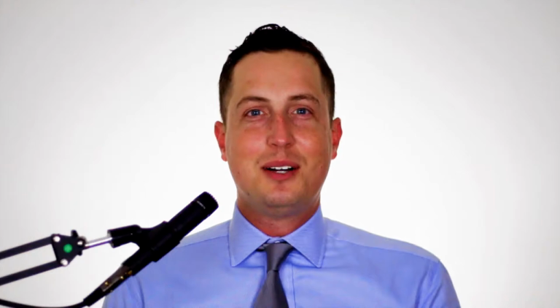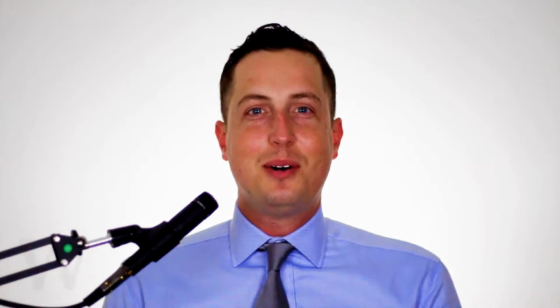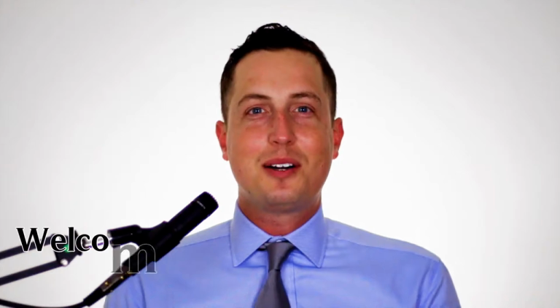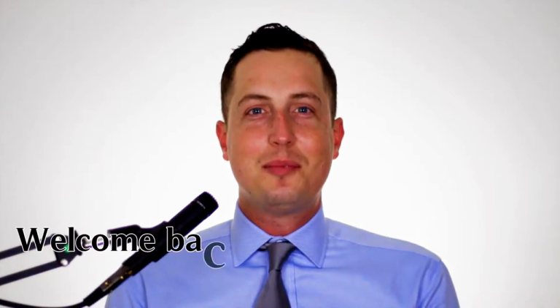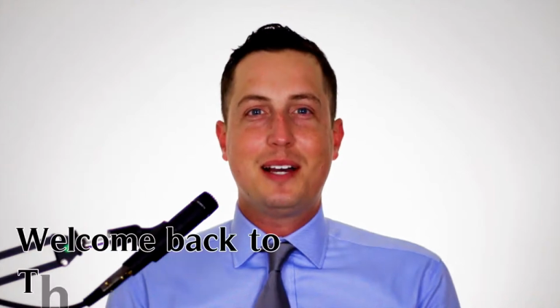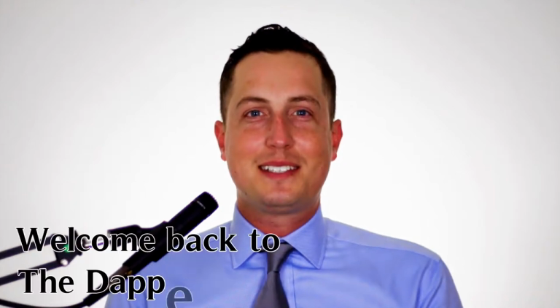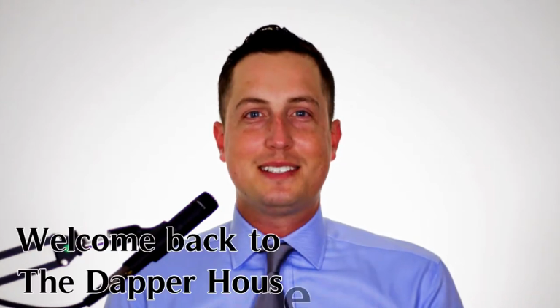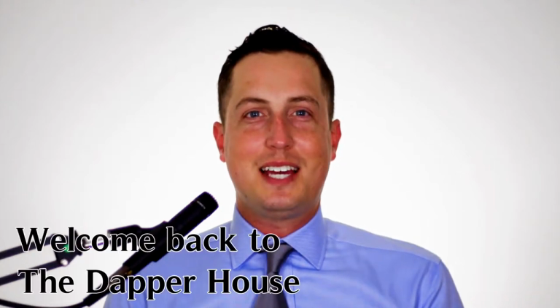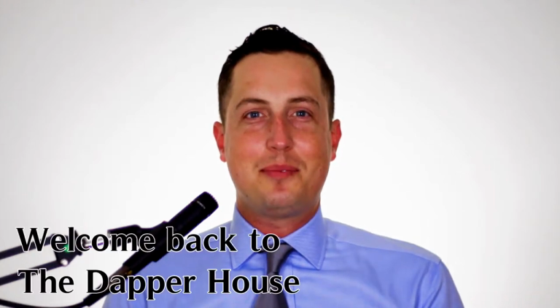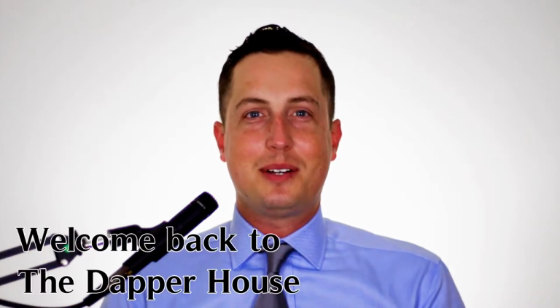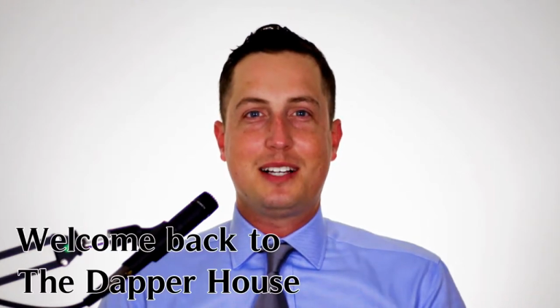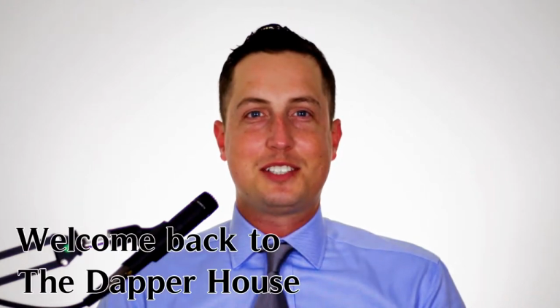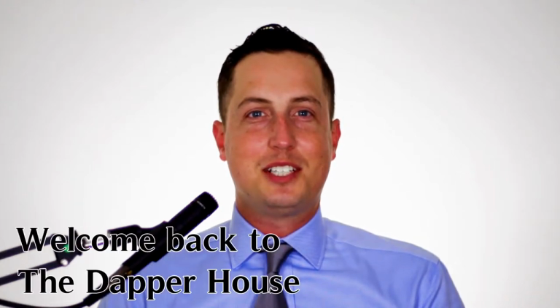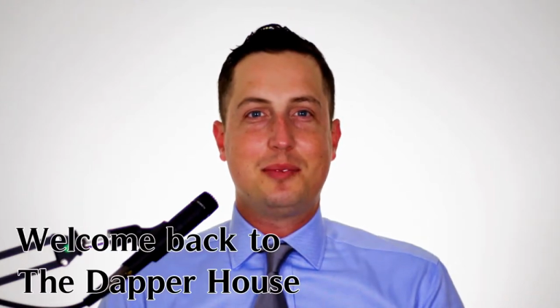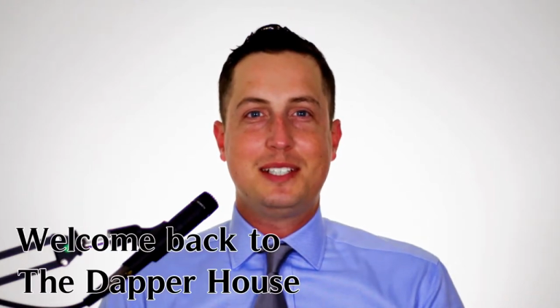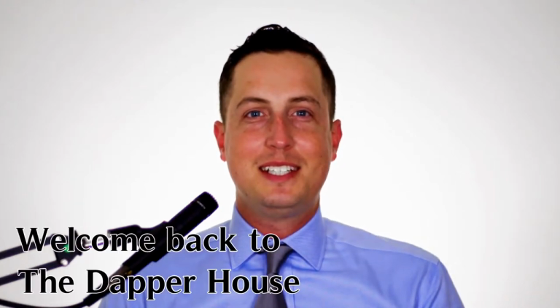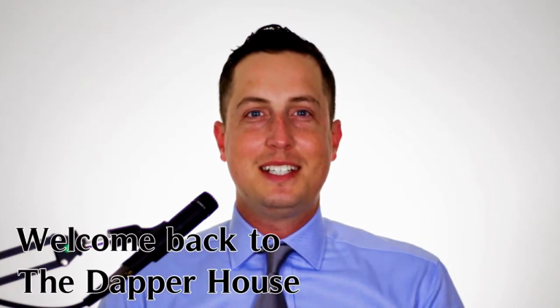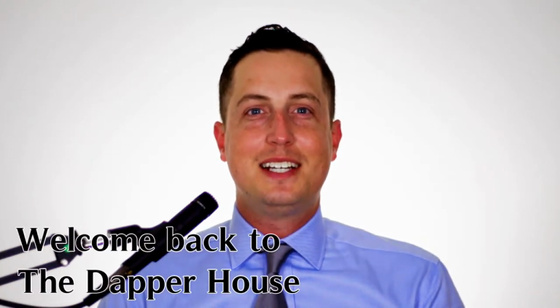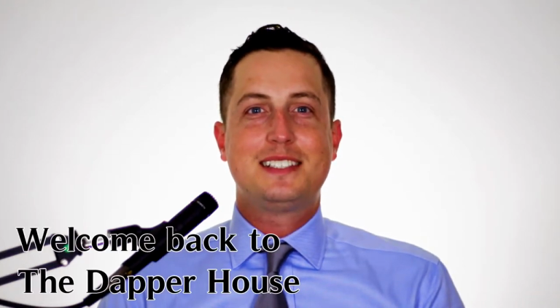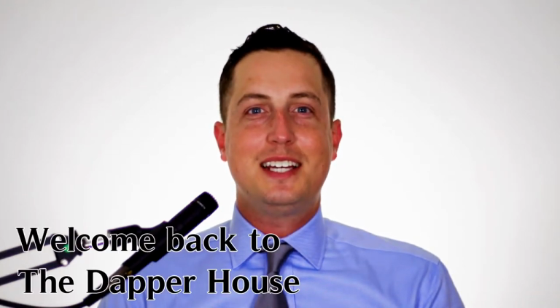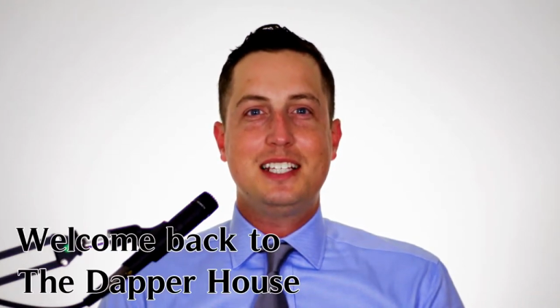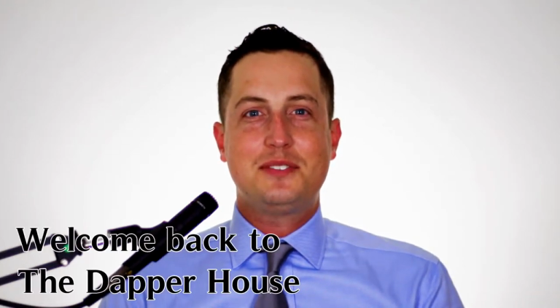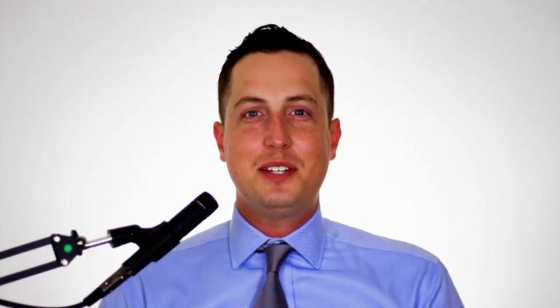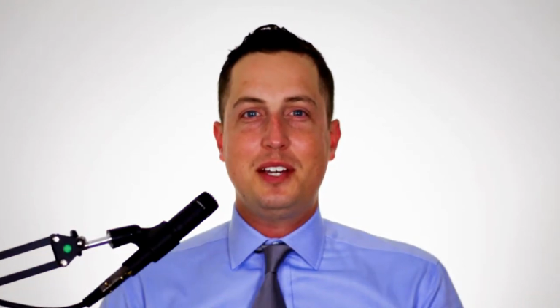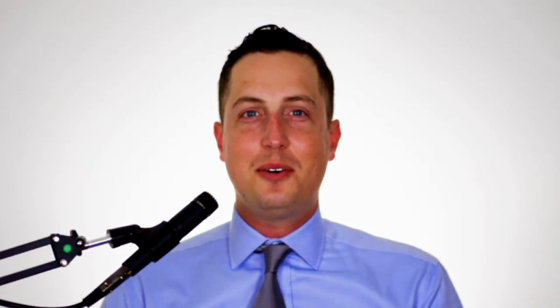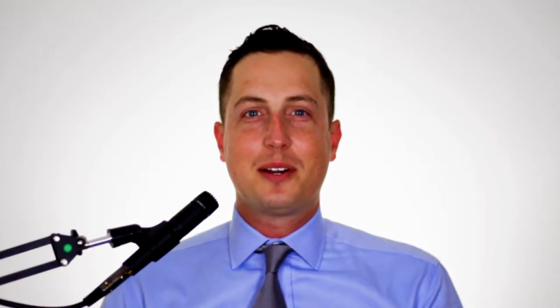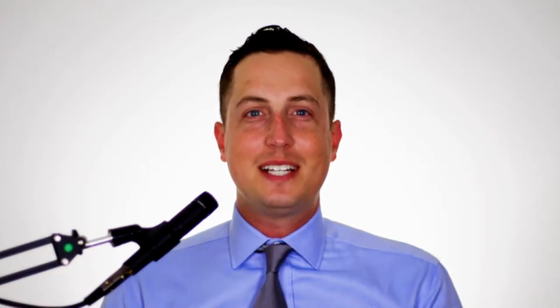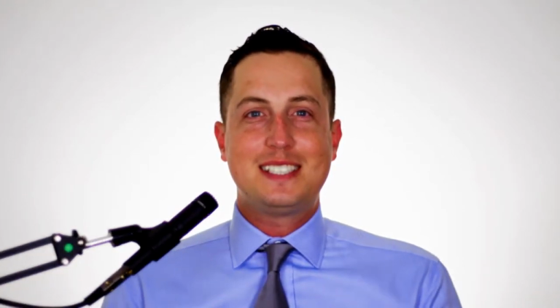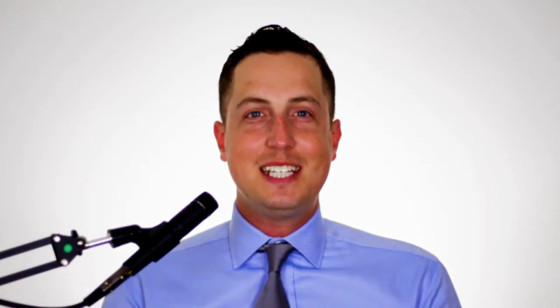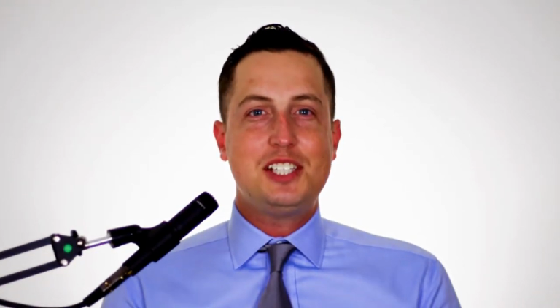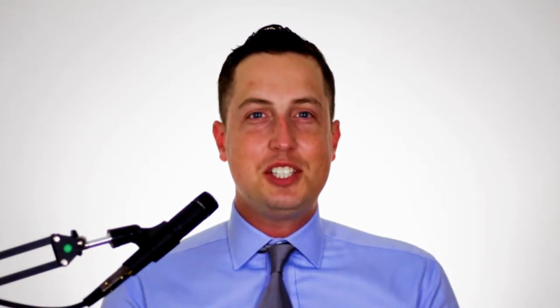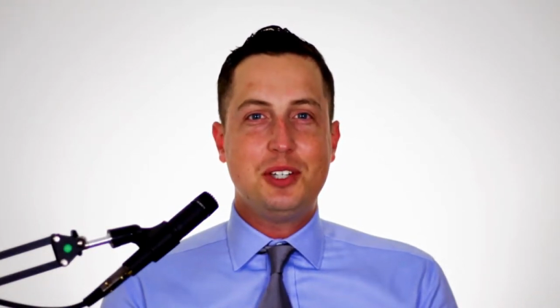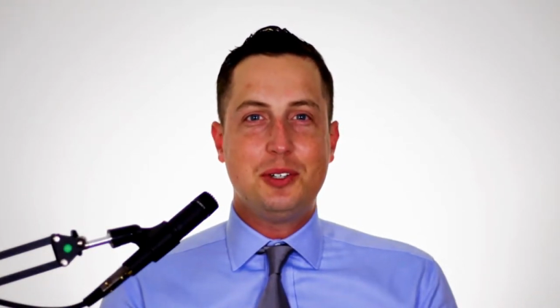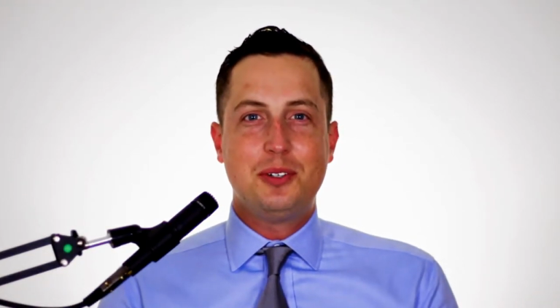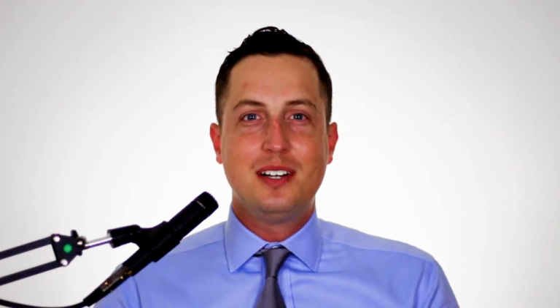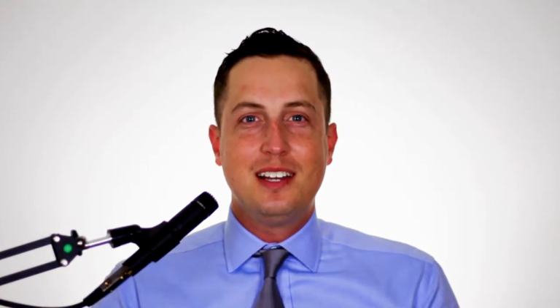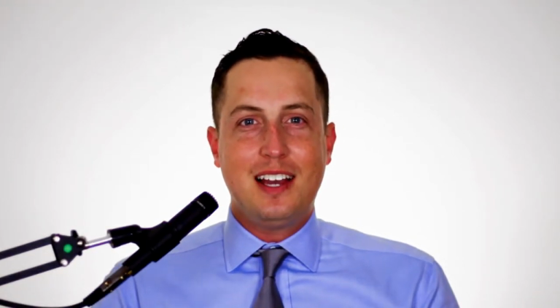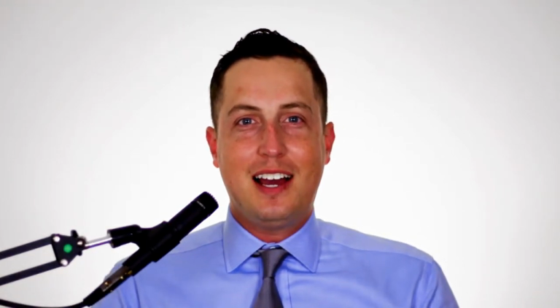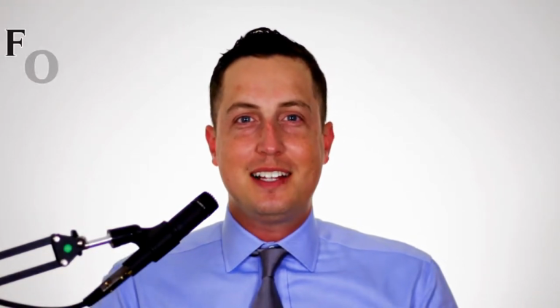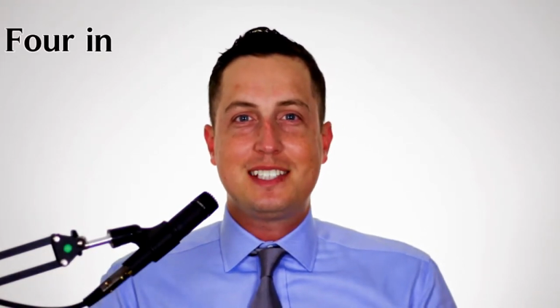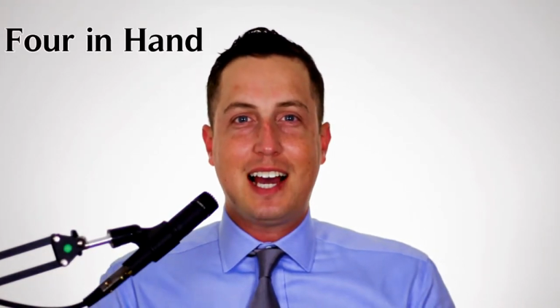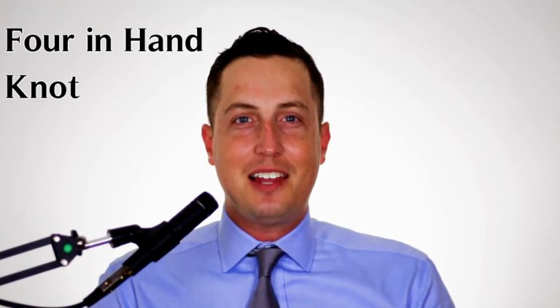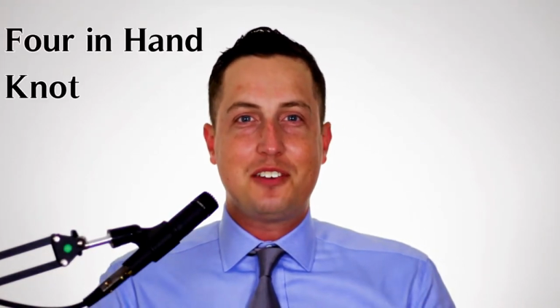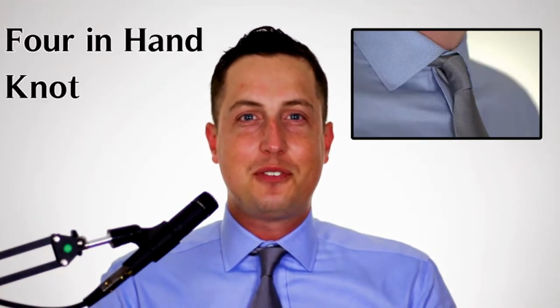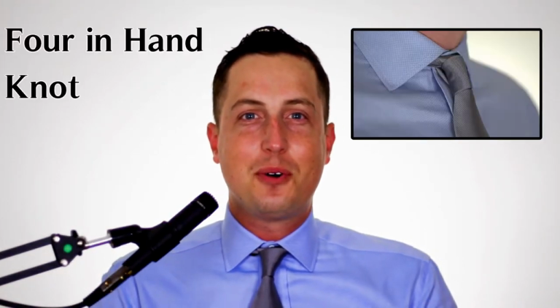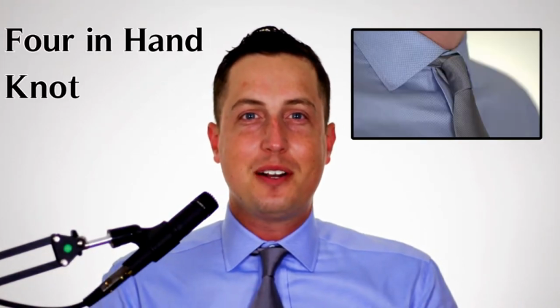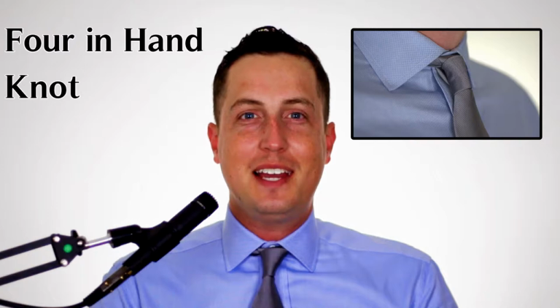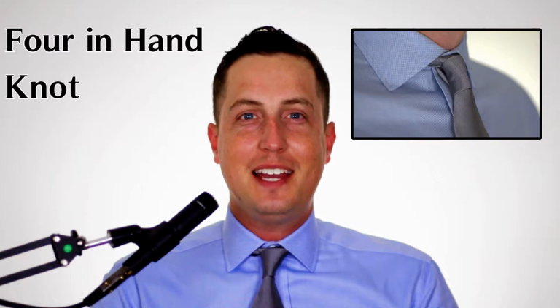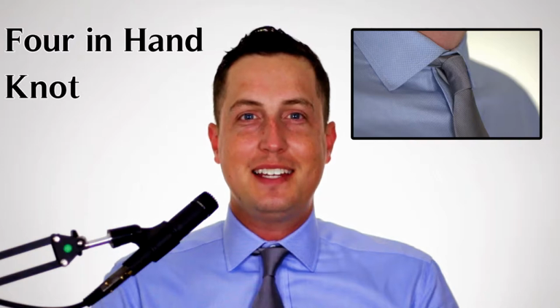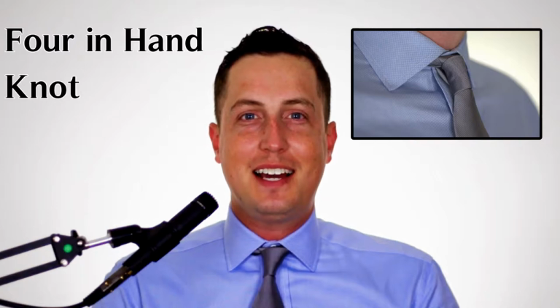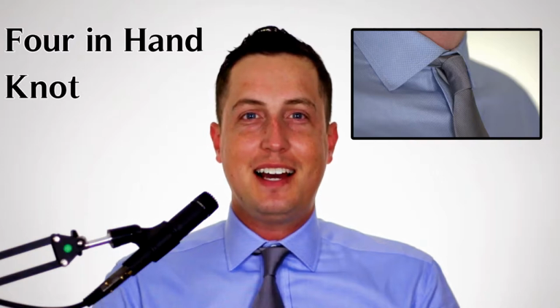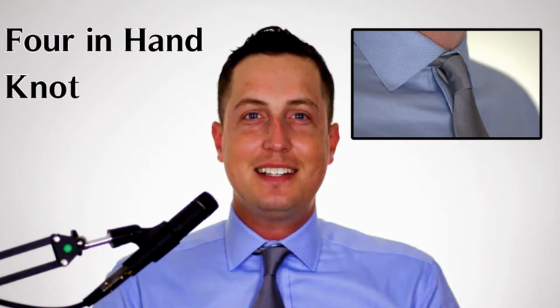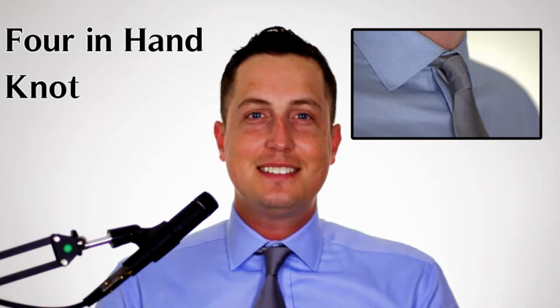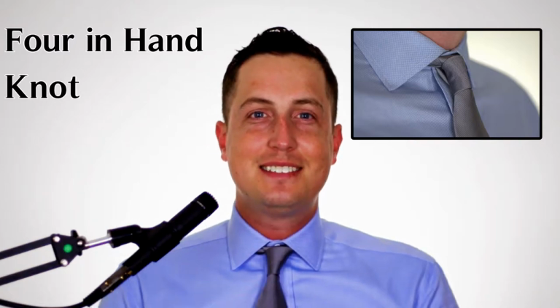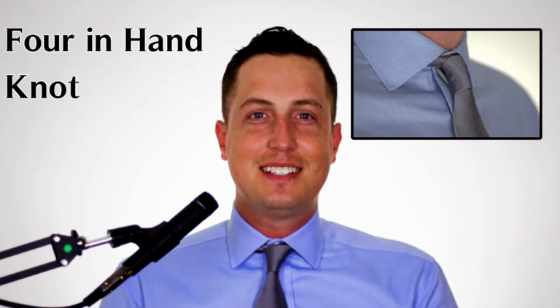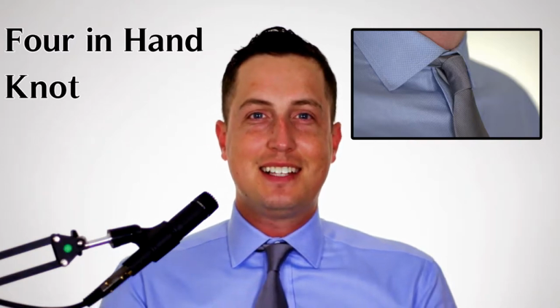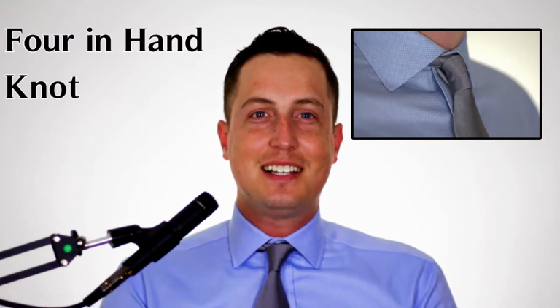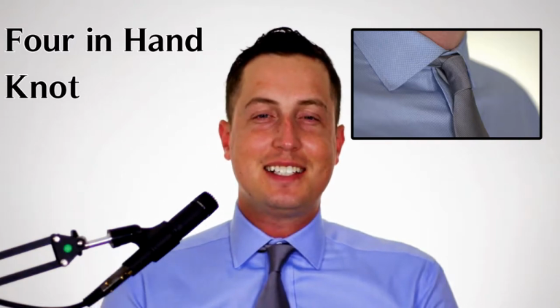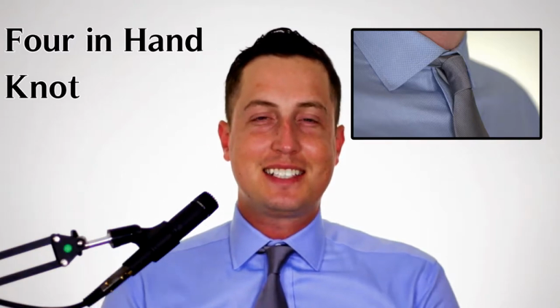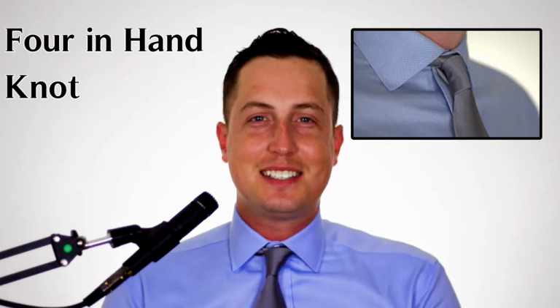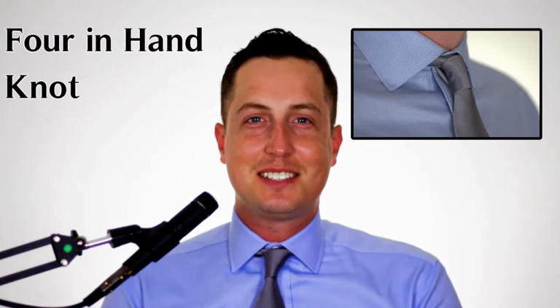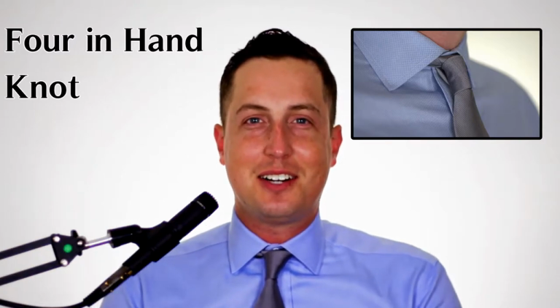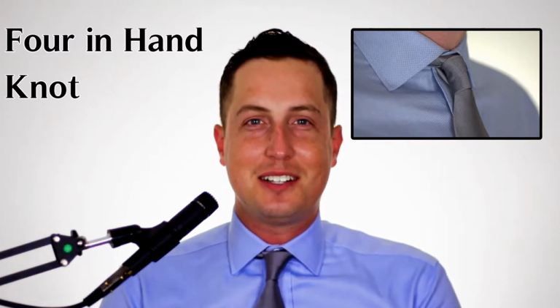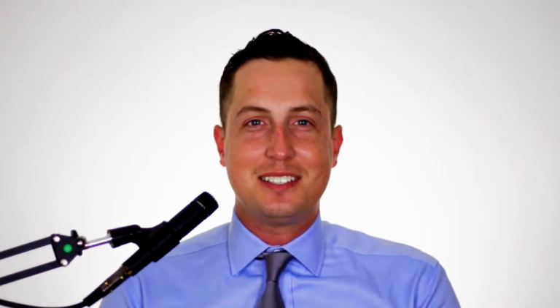Welcome back to the Dapper House, gentlemen. In today's video, we're going to teach you how to tie the four-in-hand knot. Let's get started.